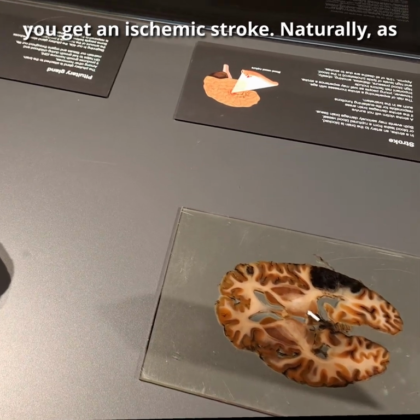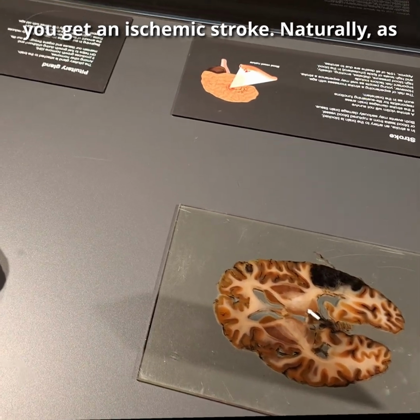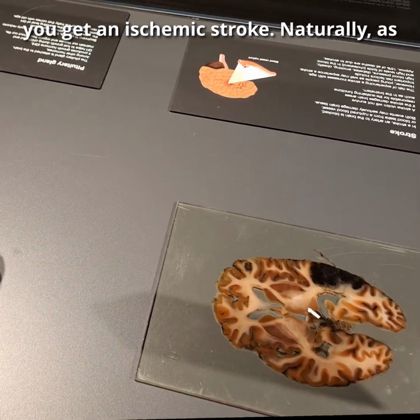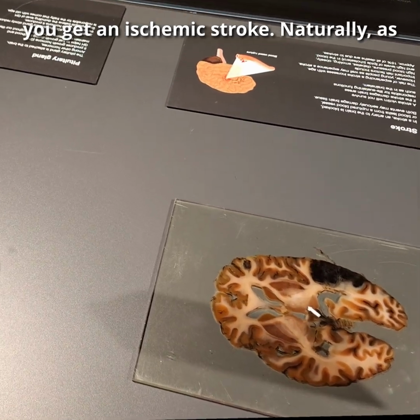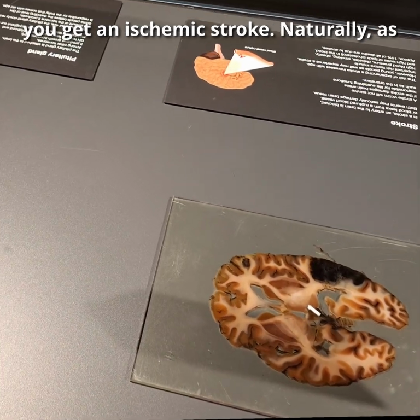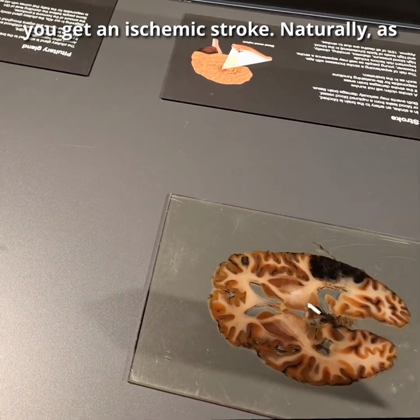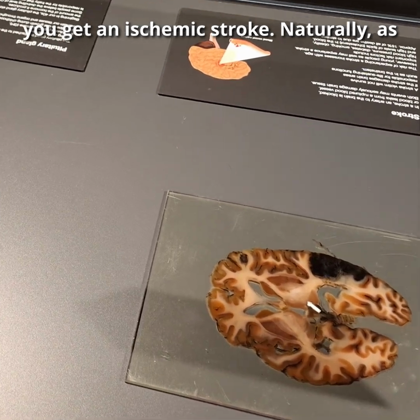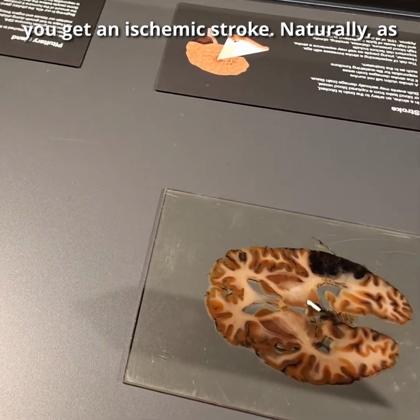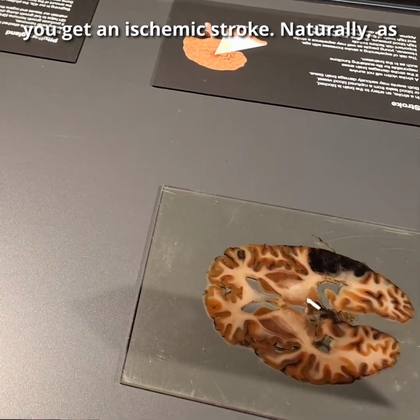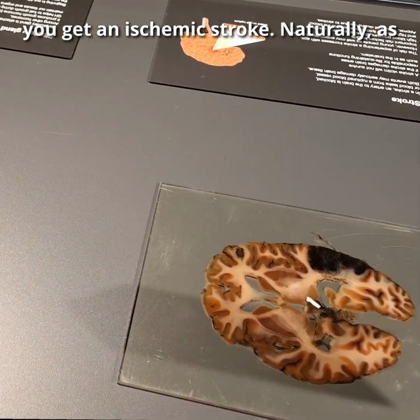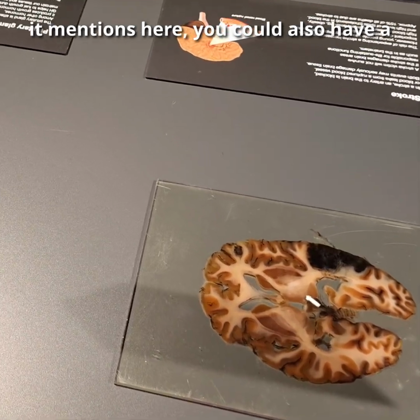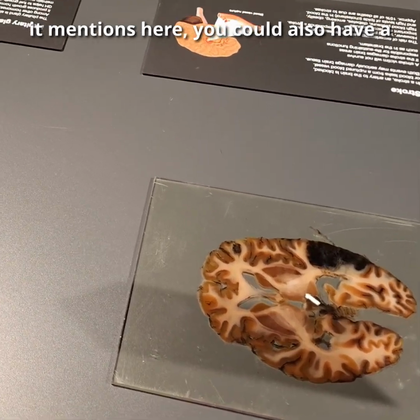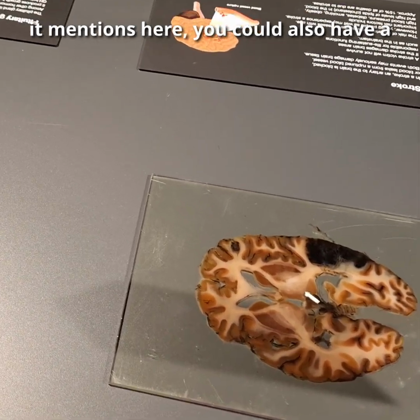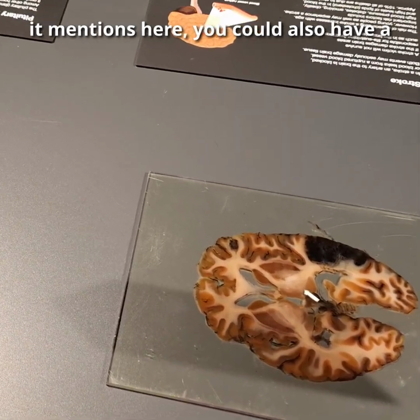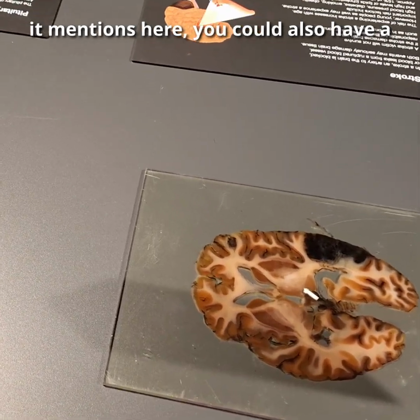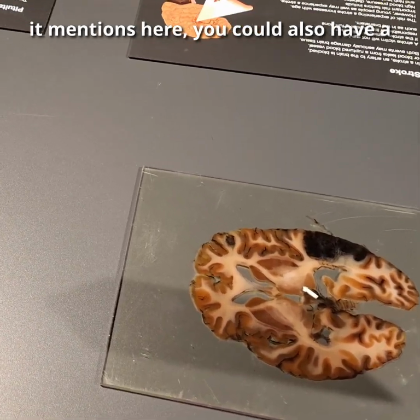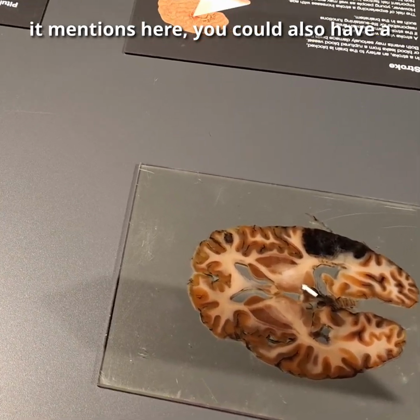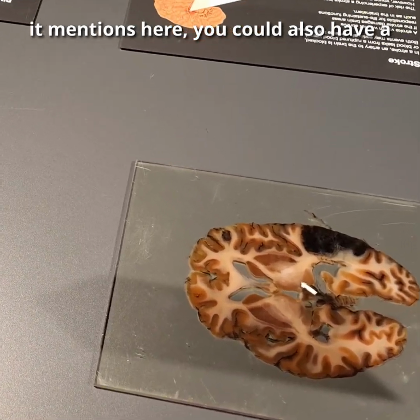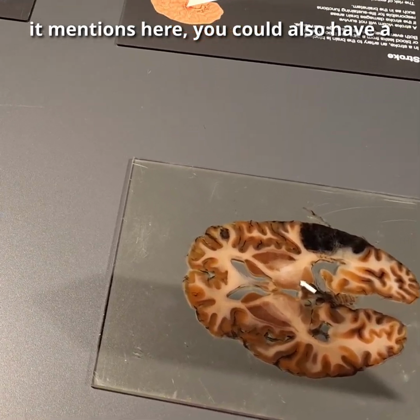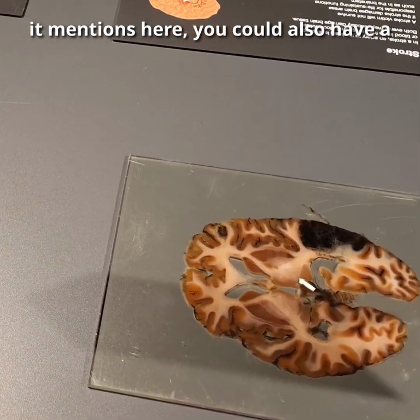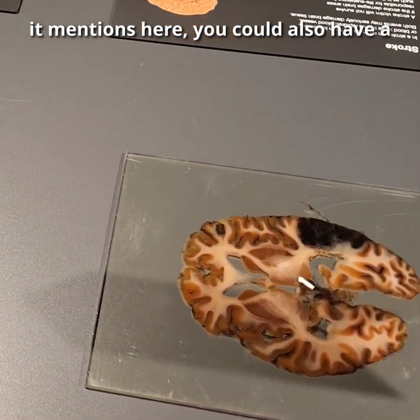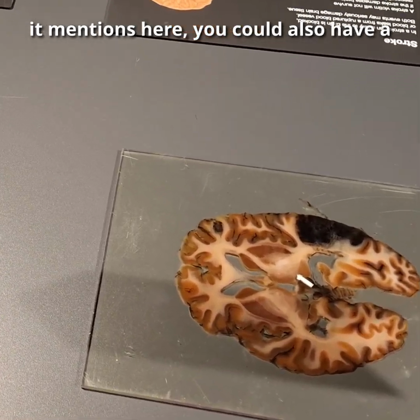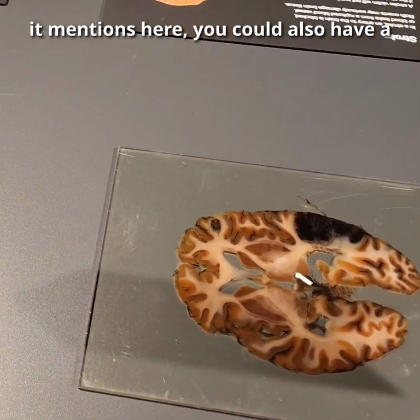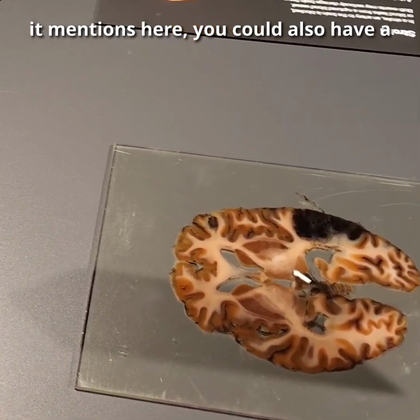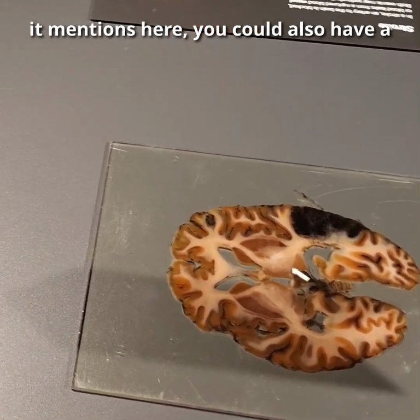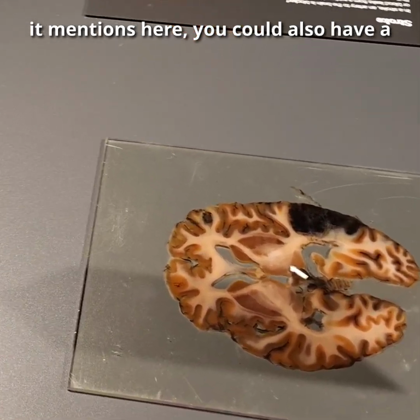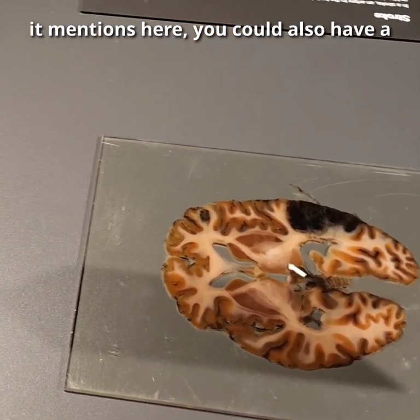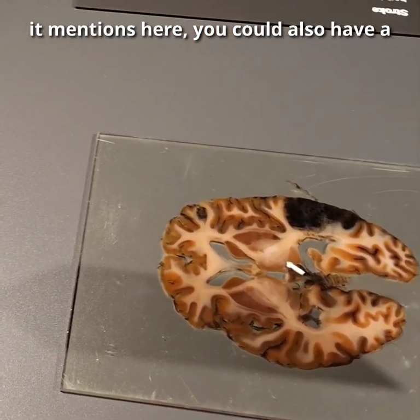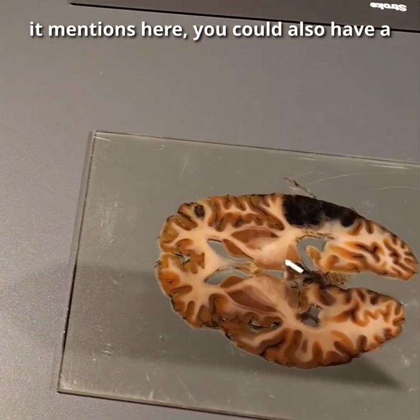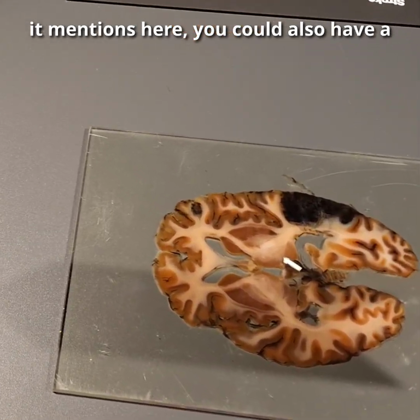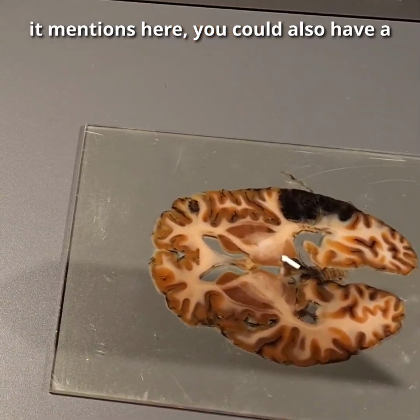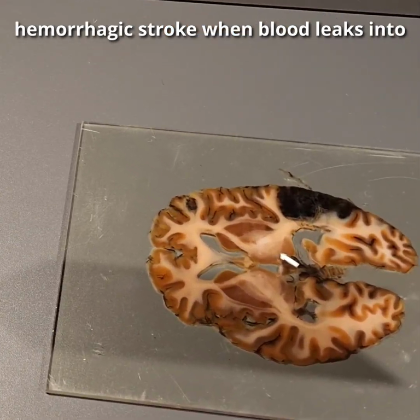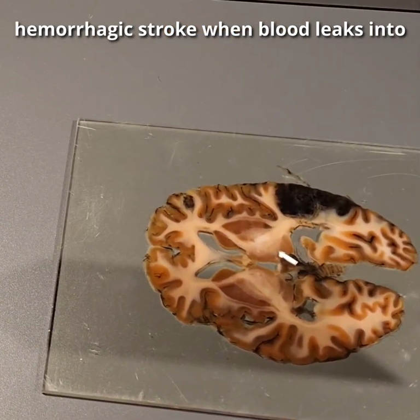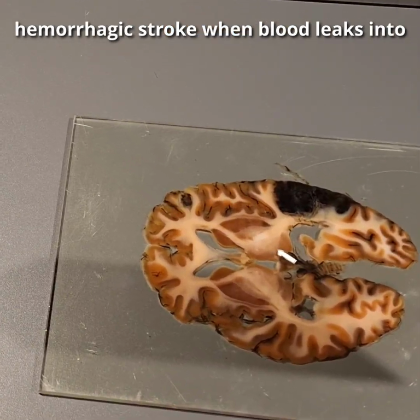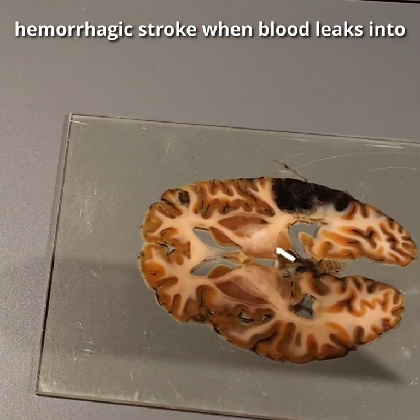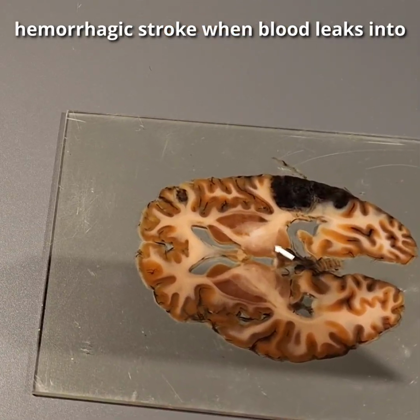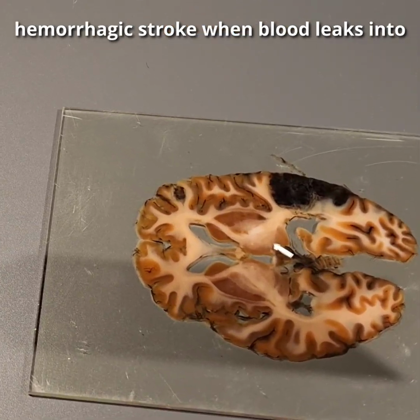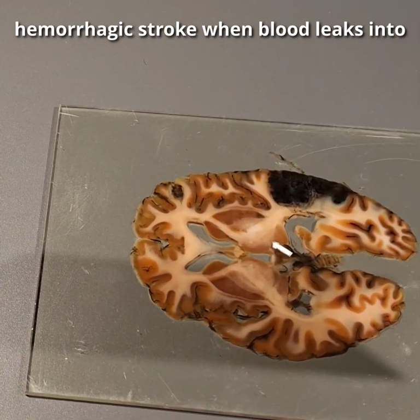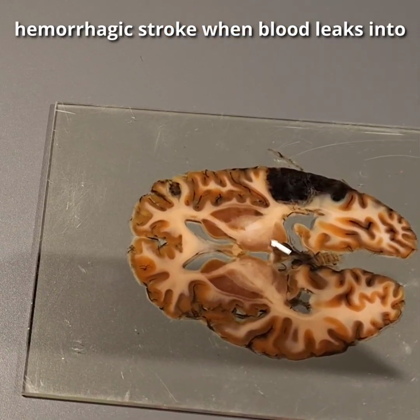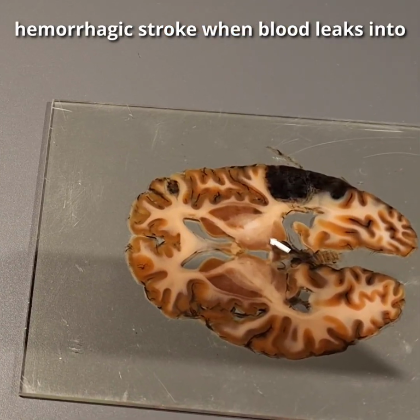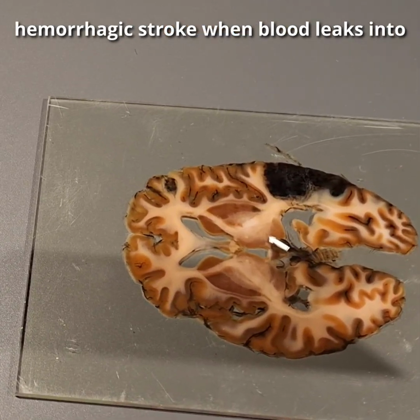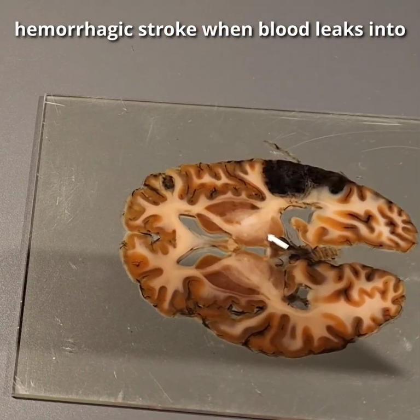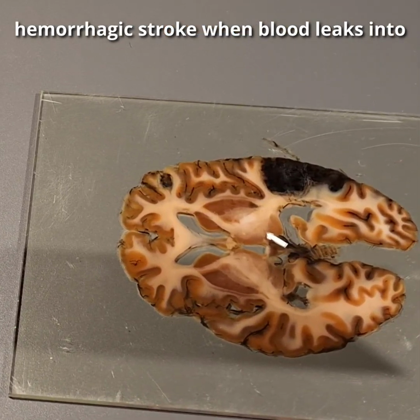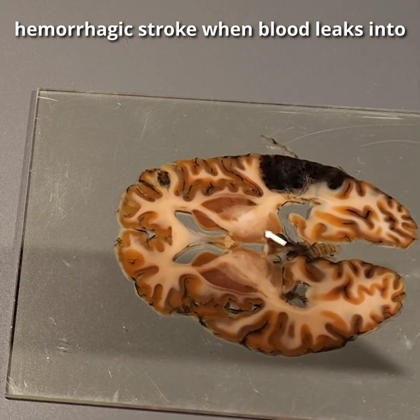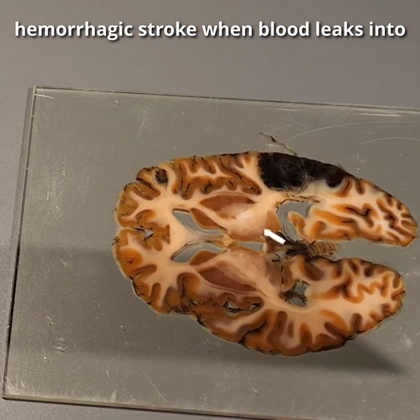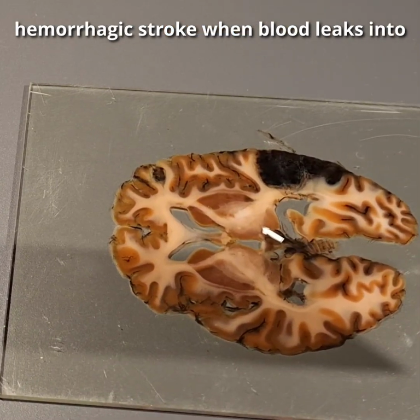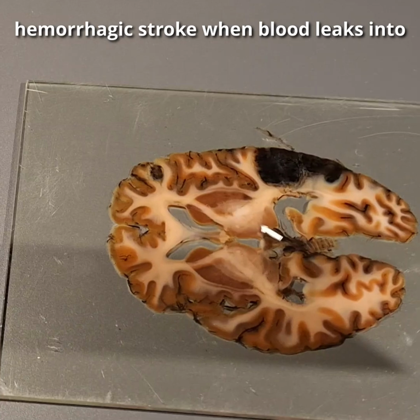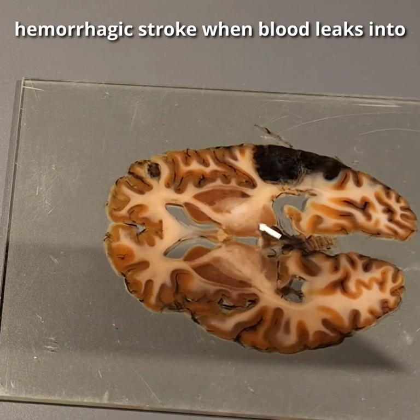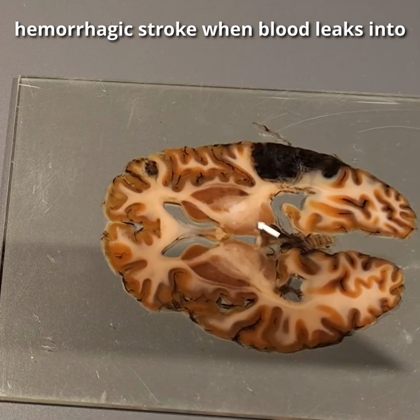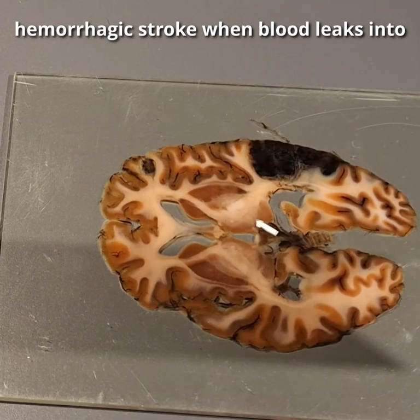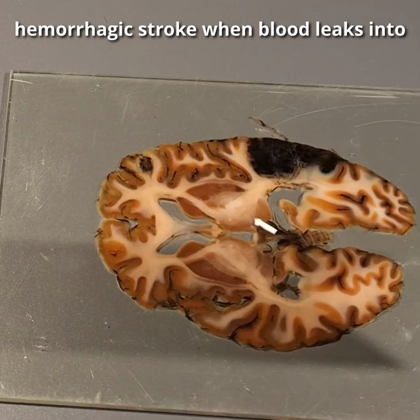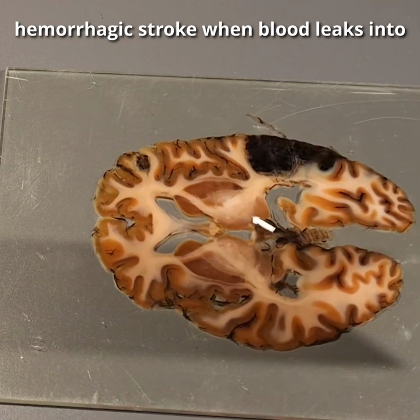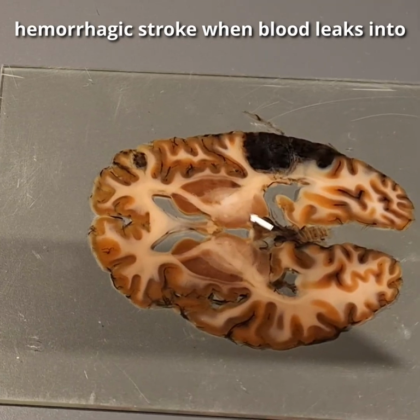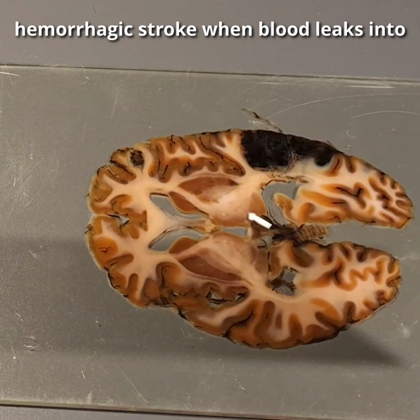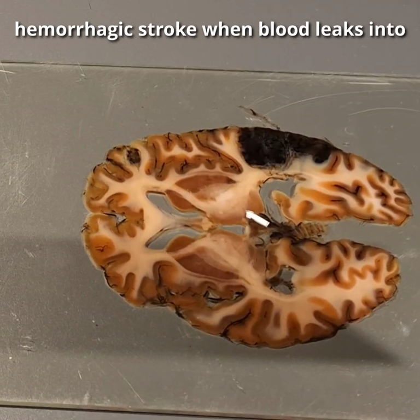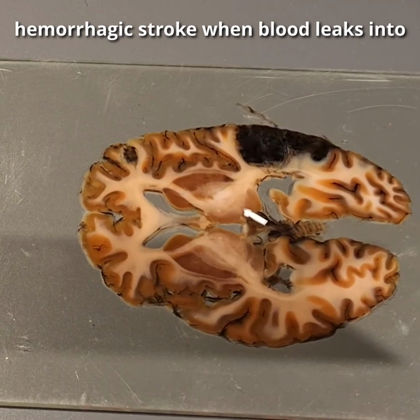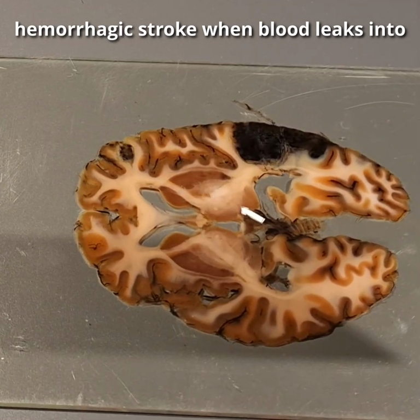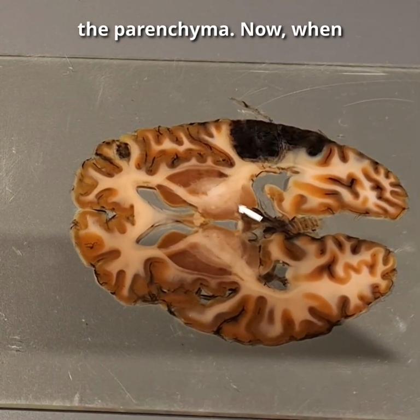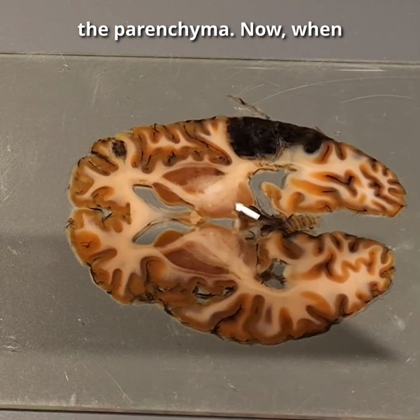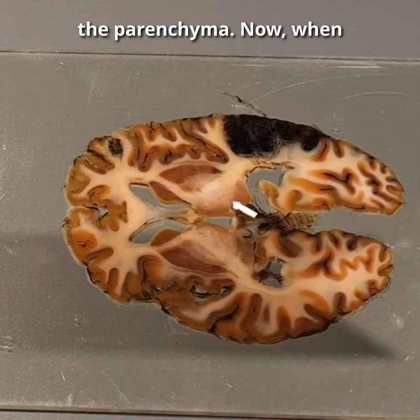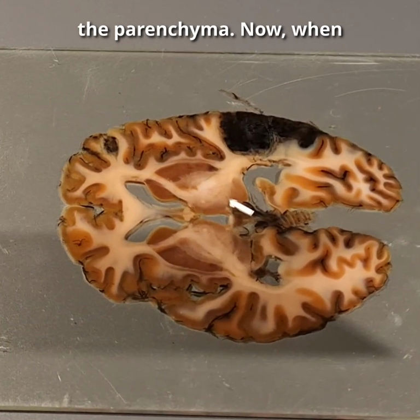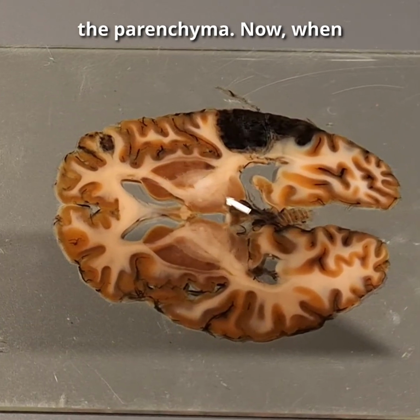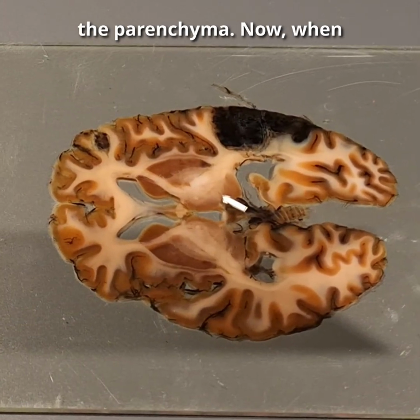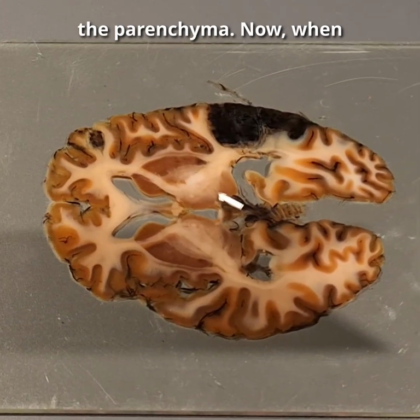You could also have a hemorrhagic stroke when blood leaks into the parenchyma.